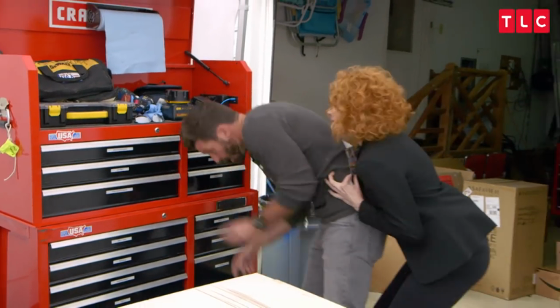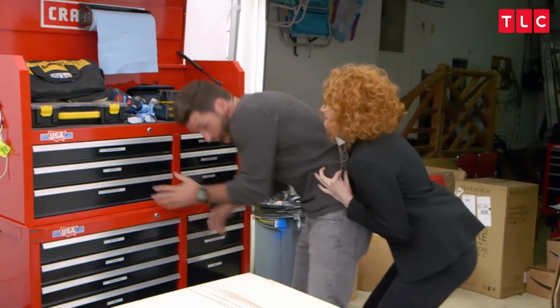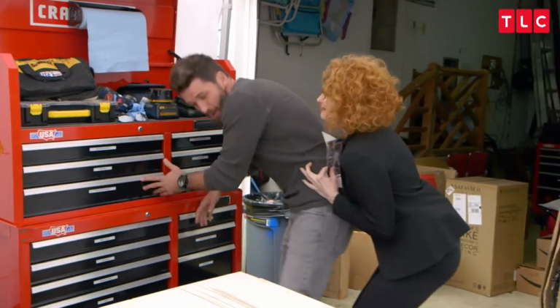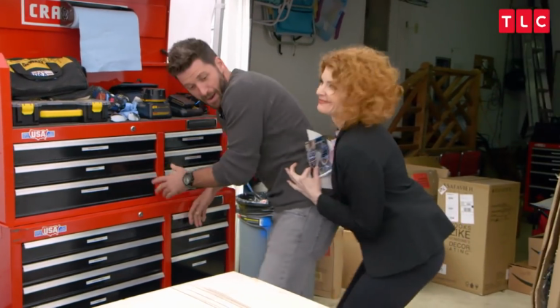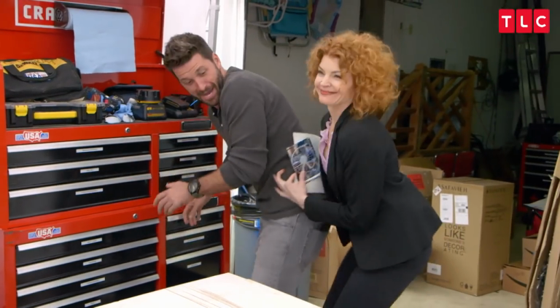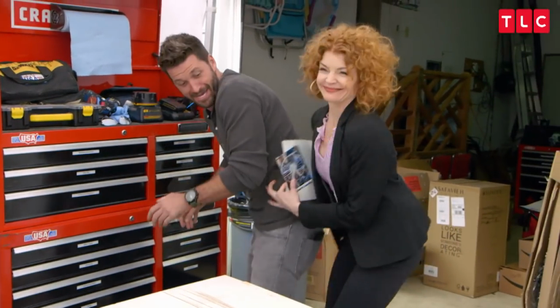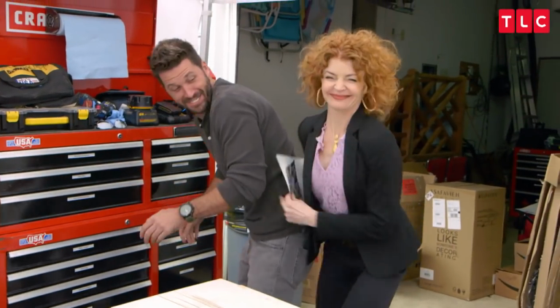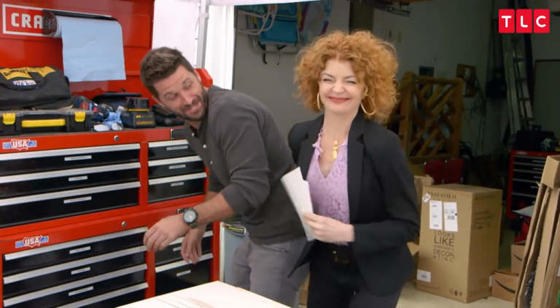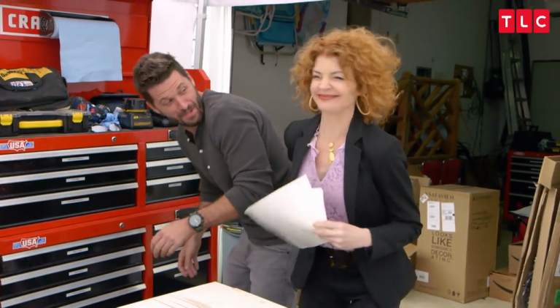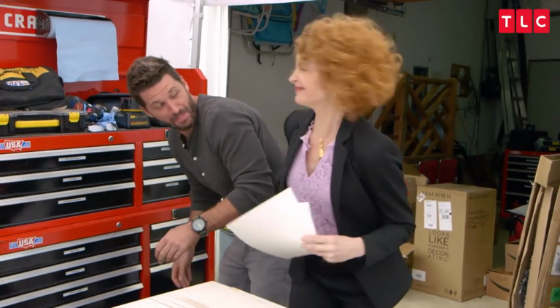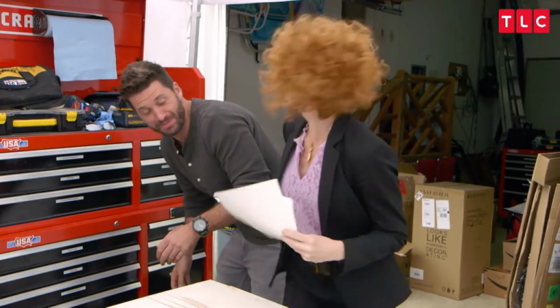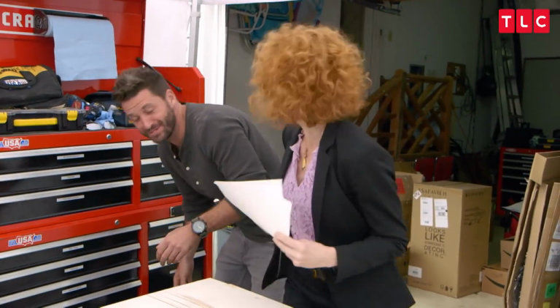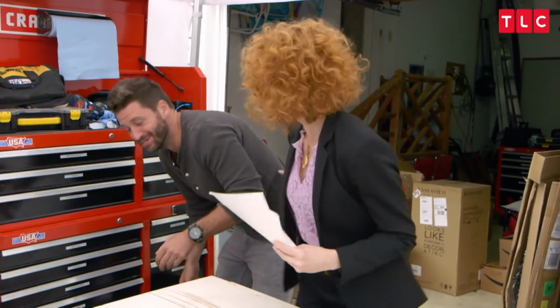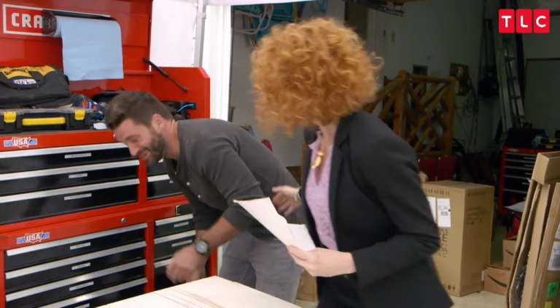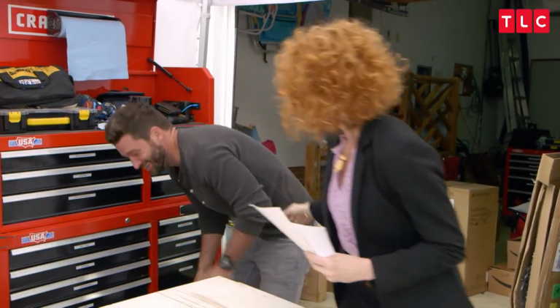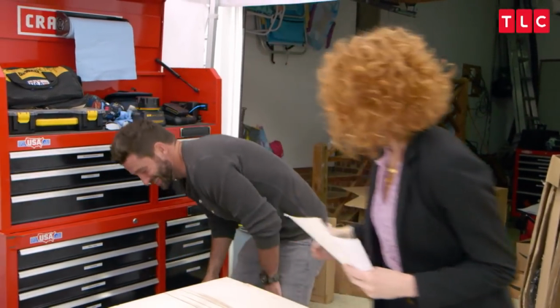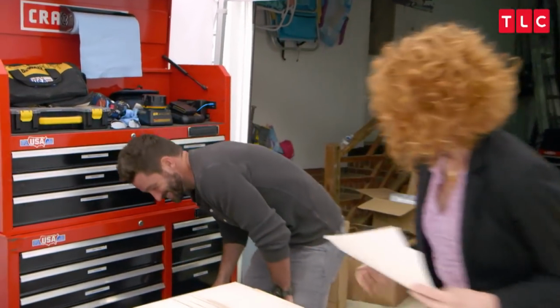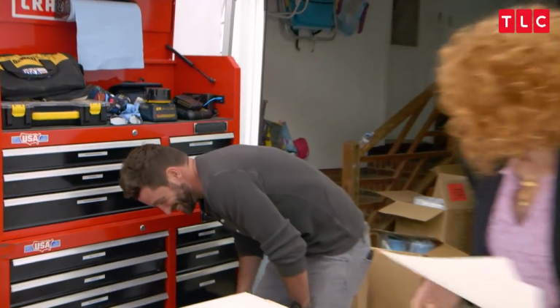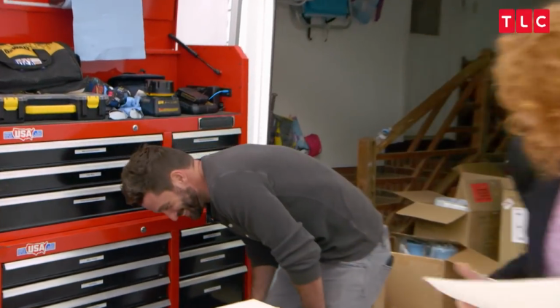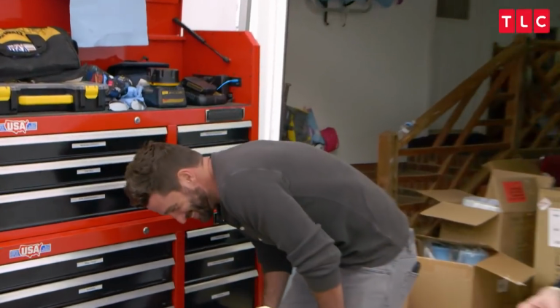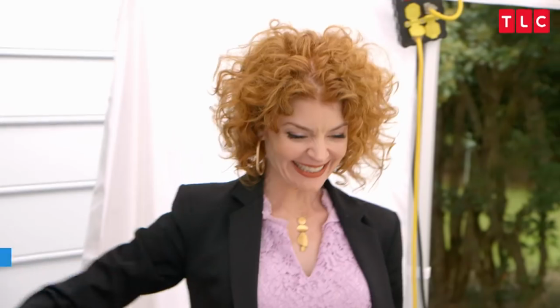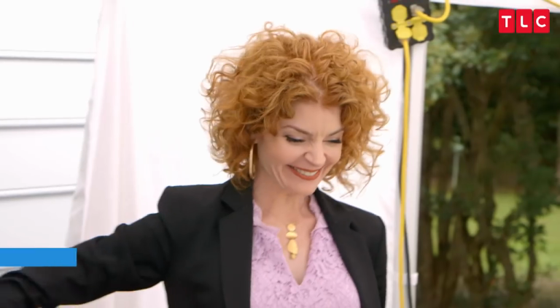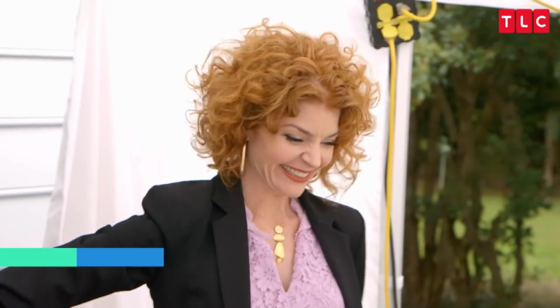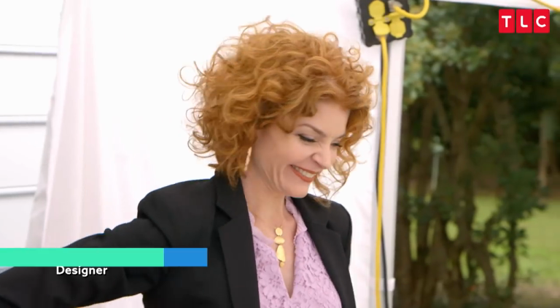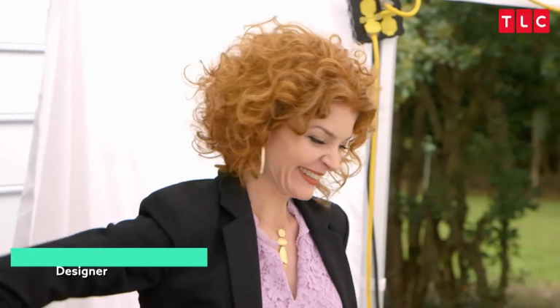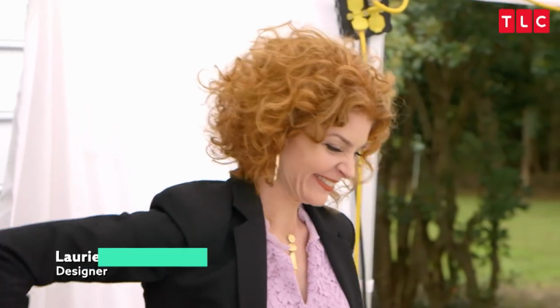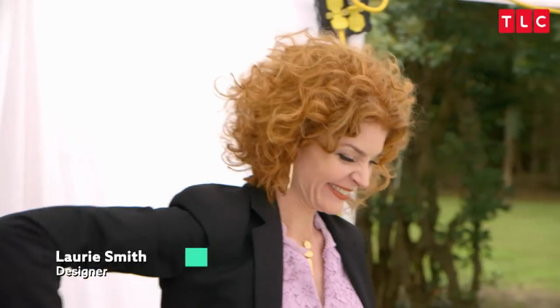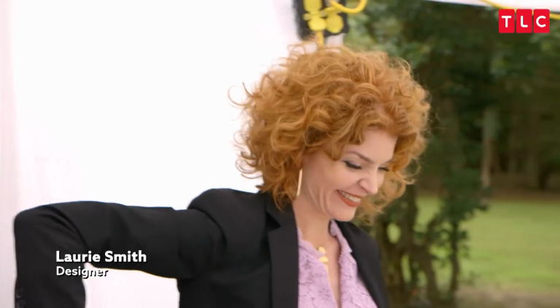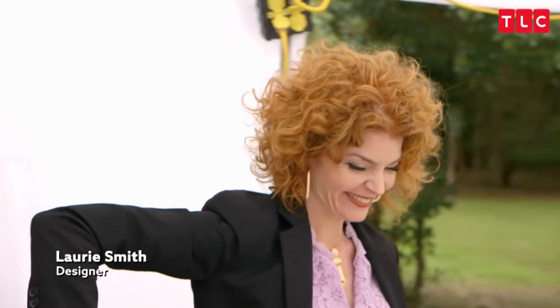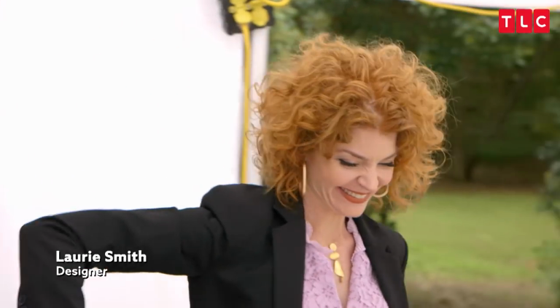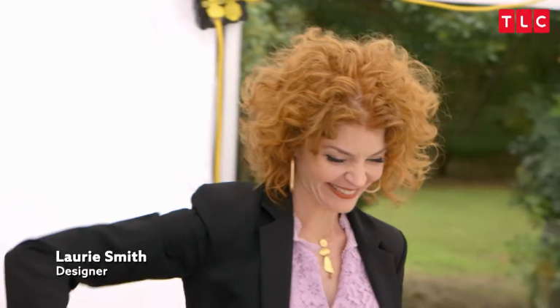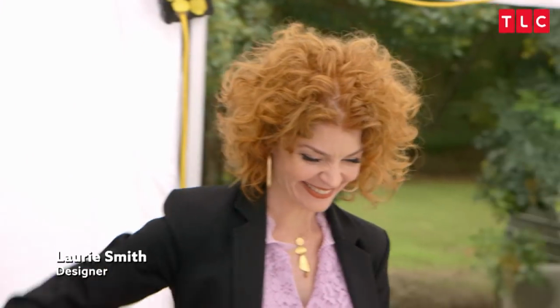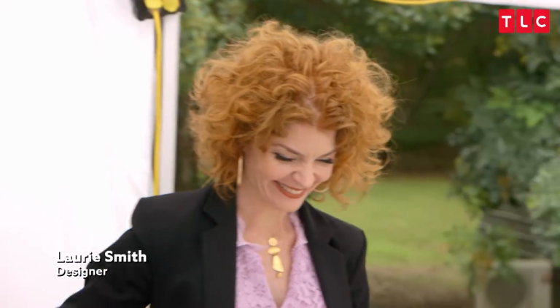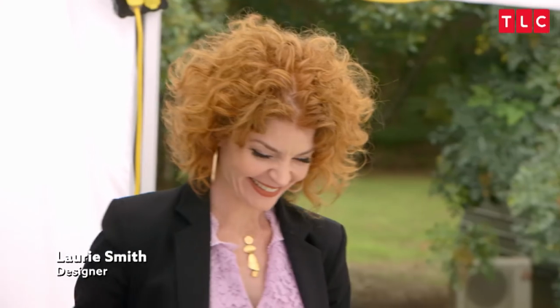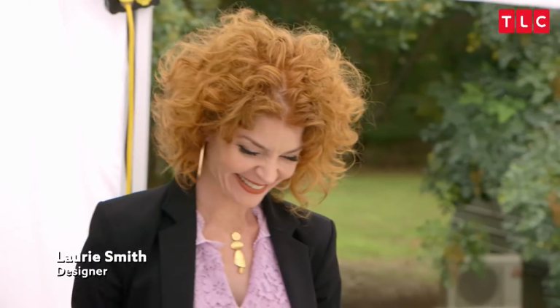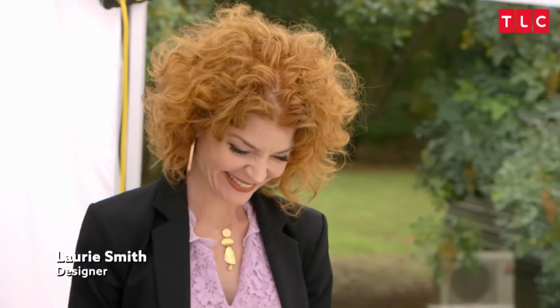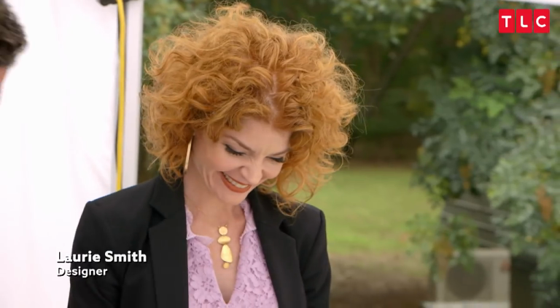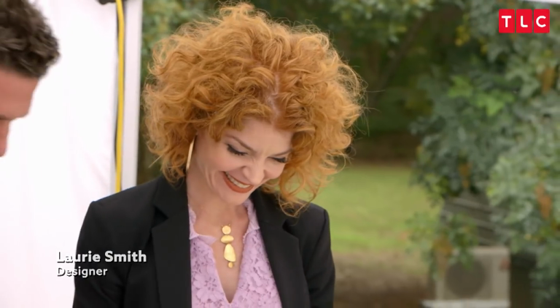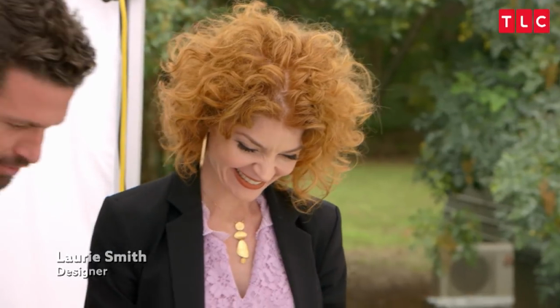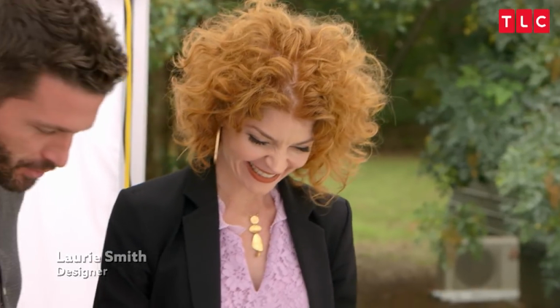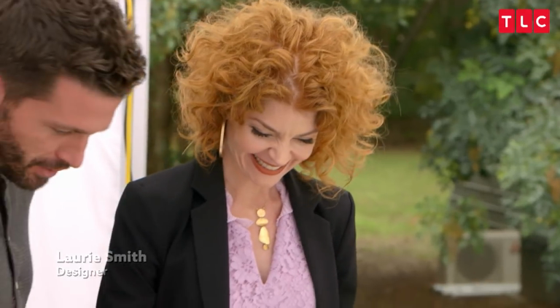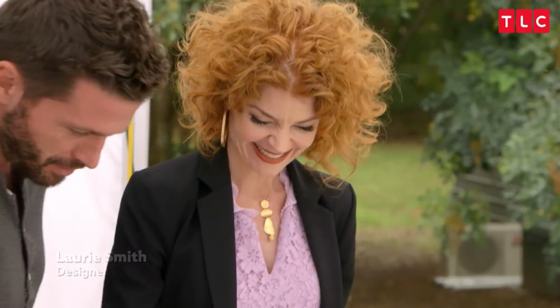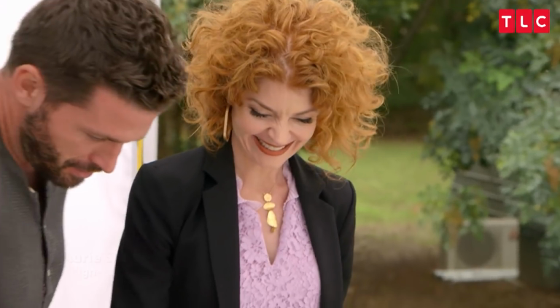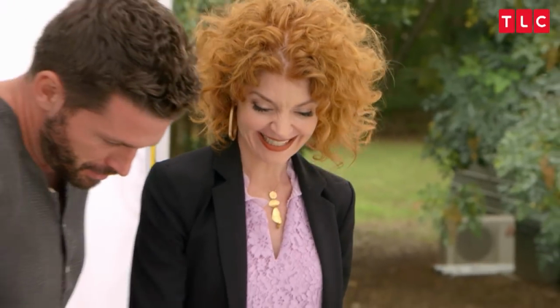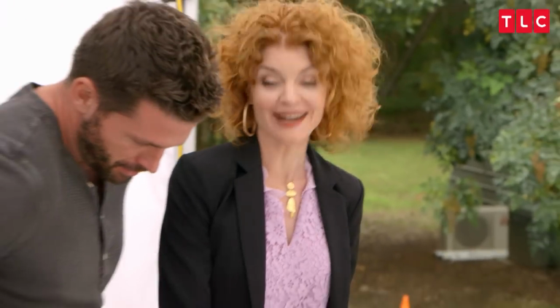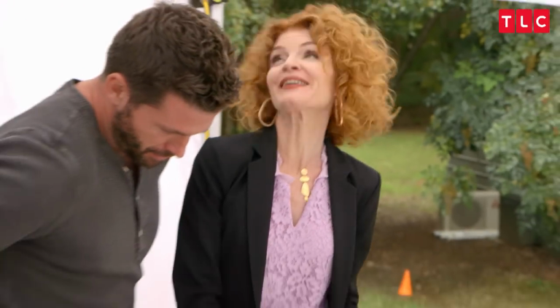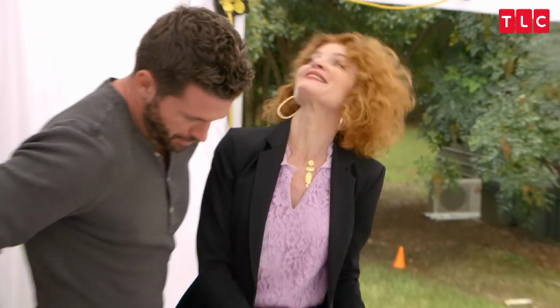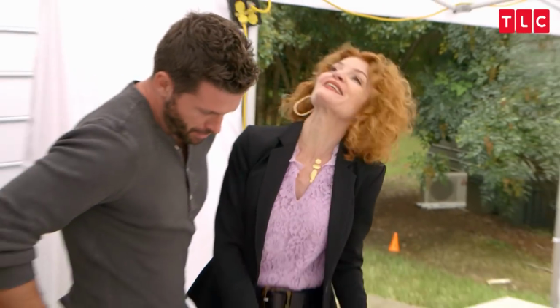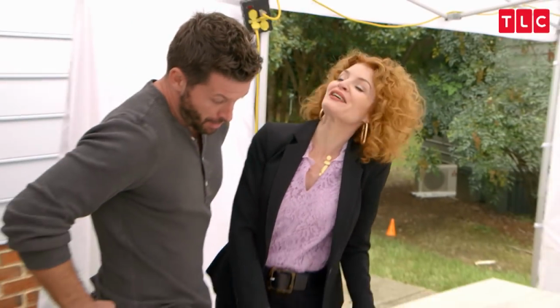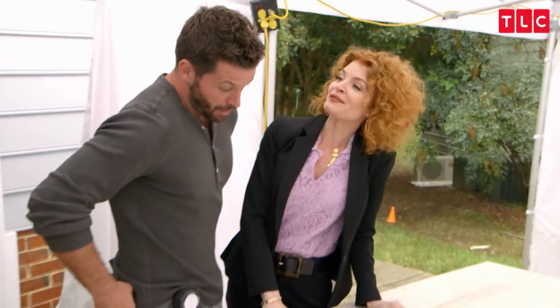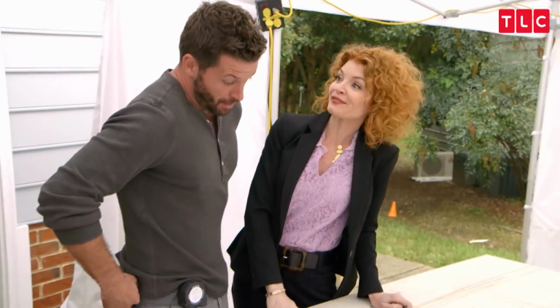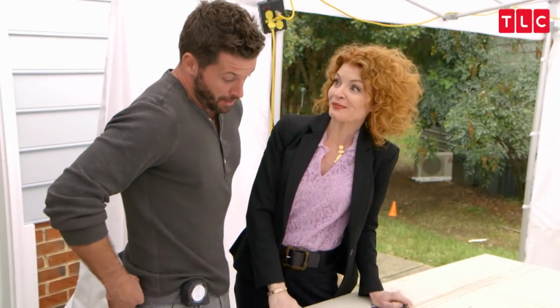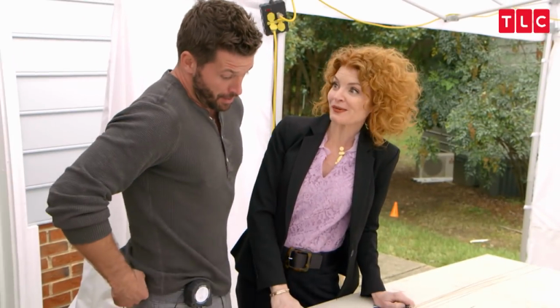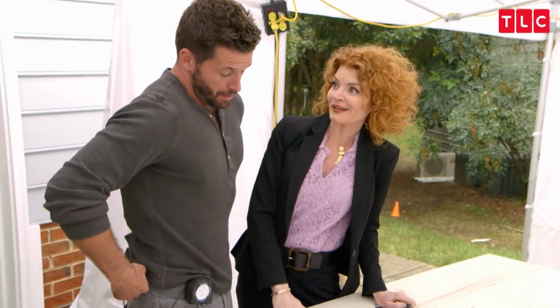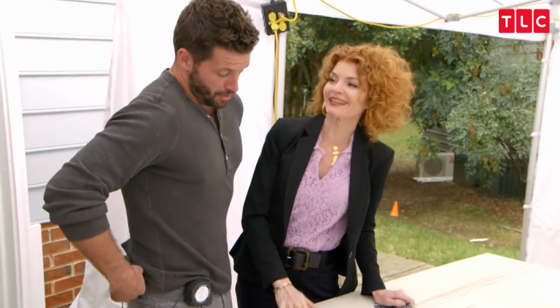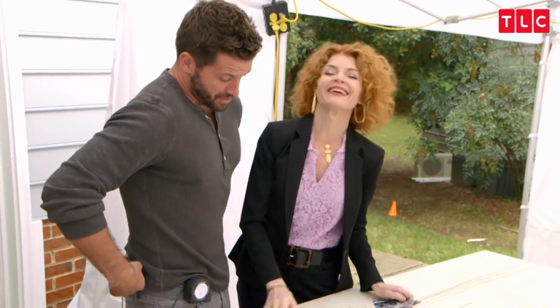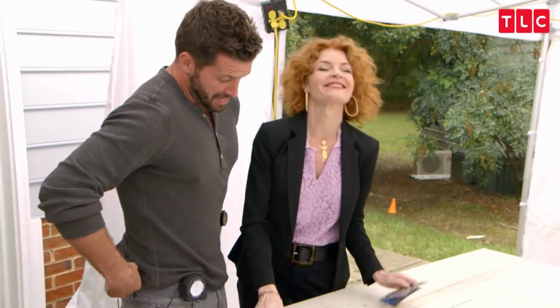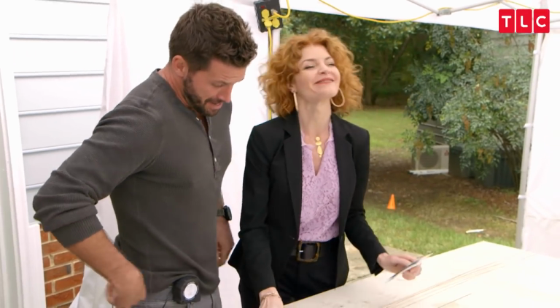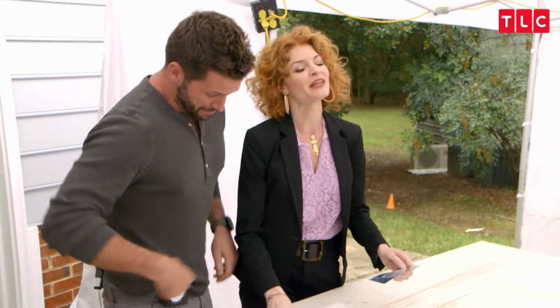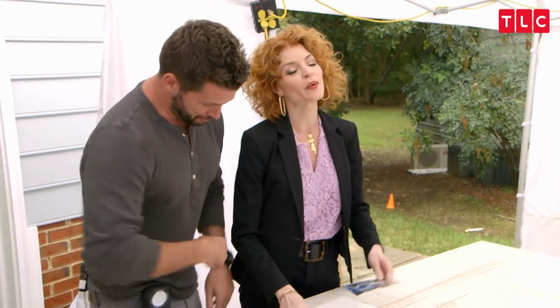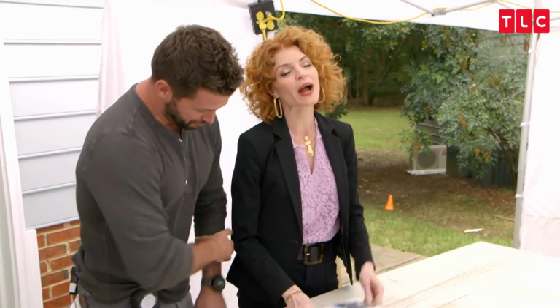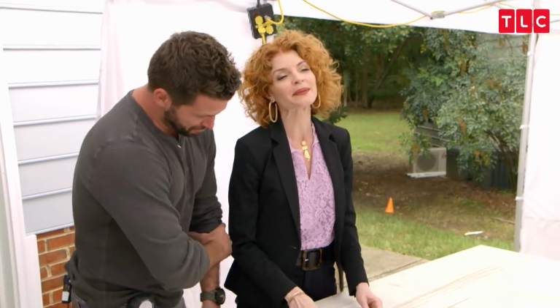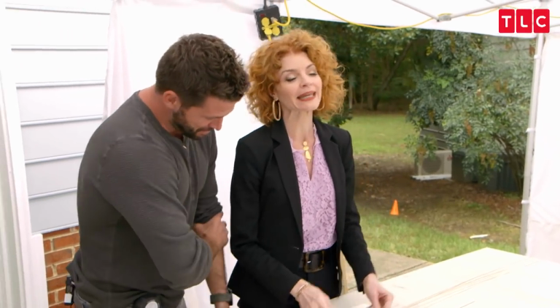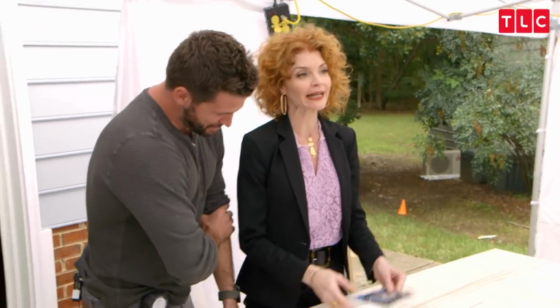Oh my god. Come here. Come here. You scared me. OK, what are we doing? And I'm going to scare you even more. I'm kidding.